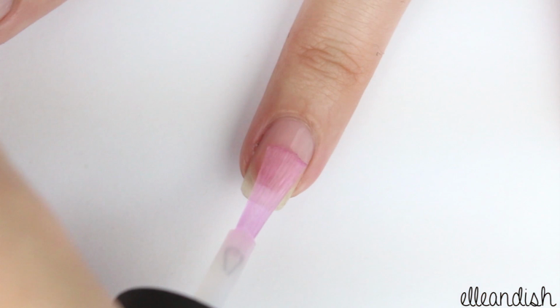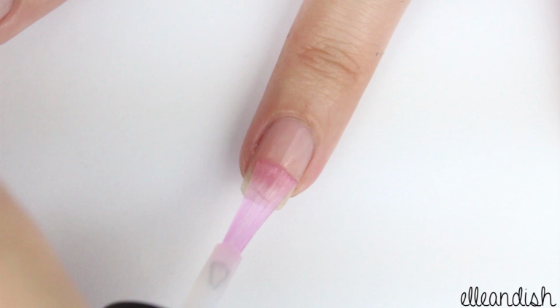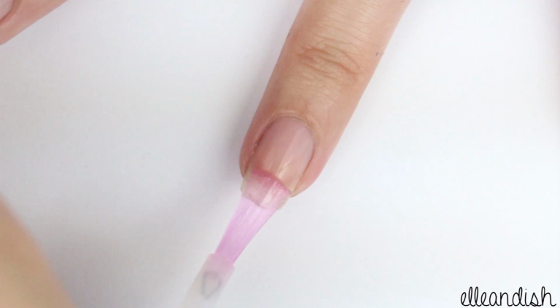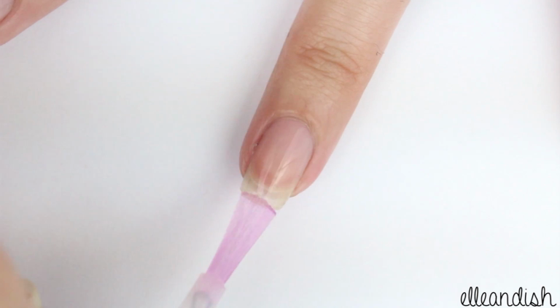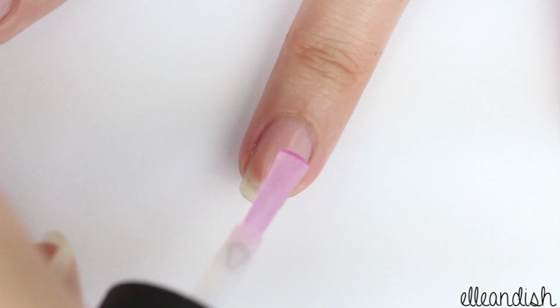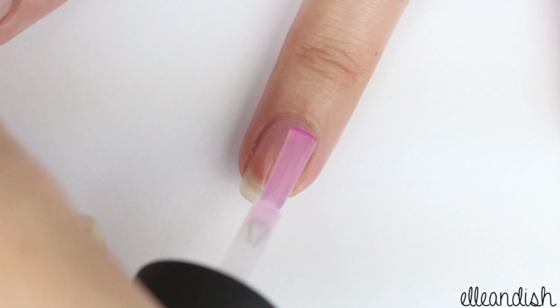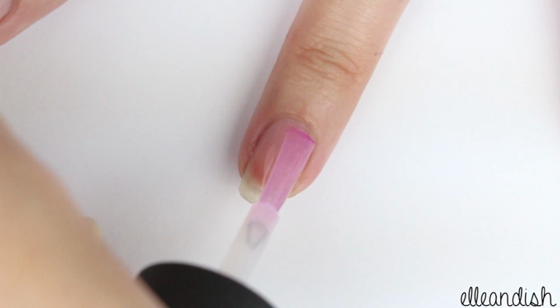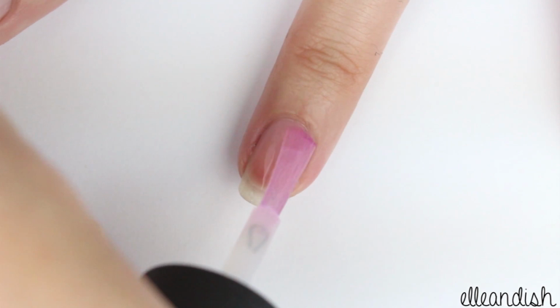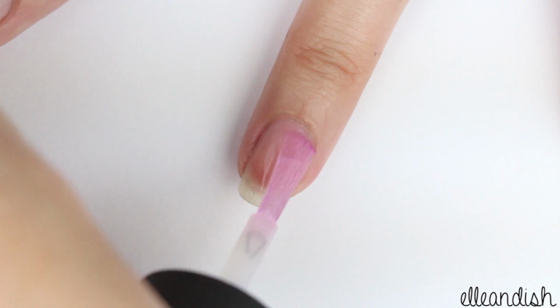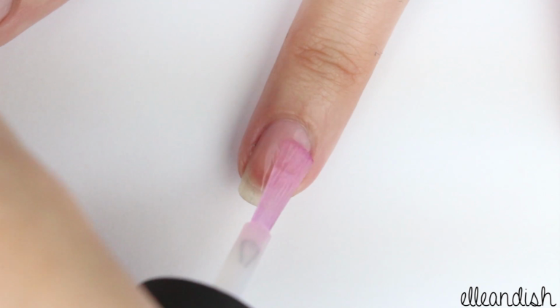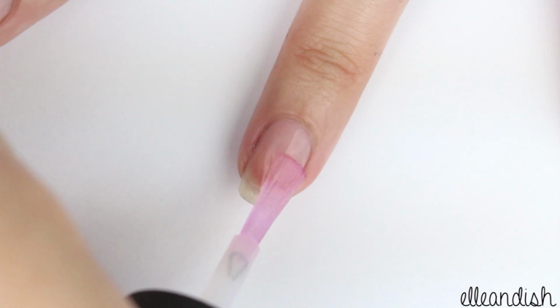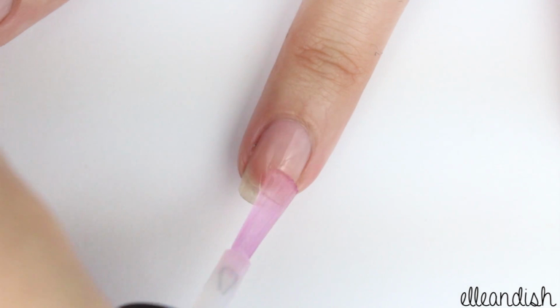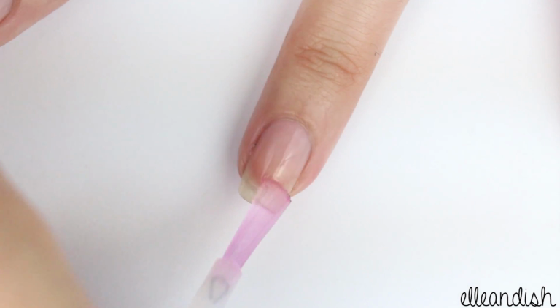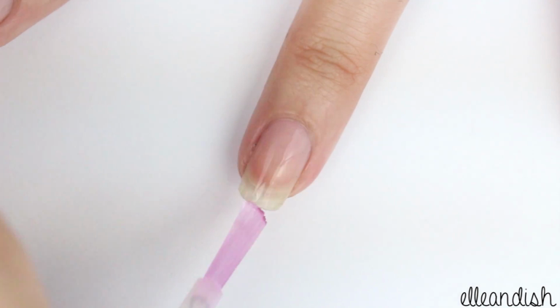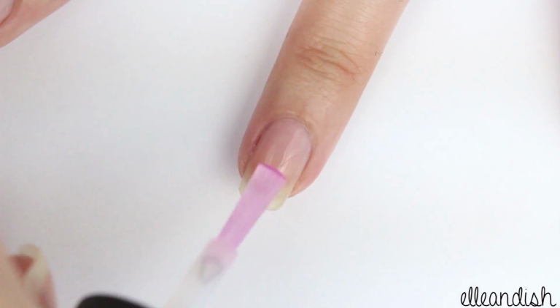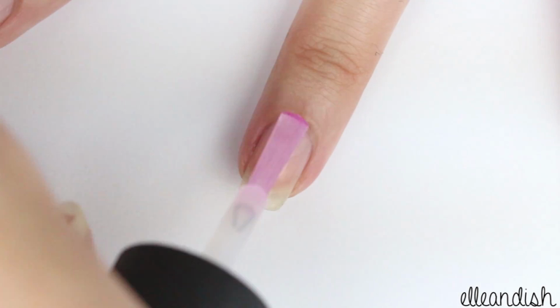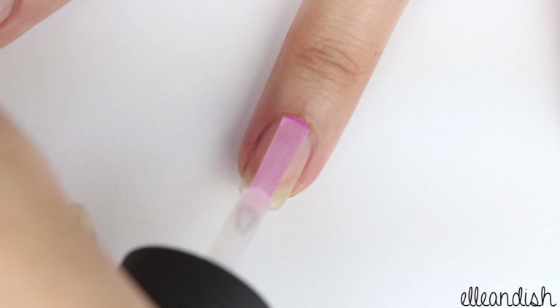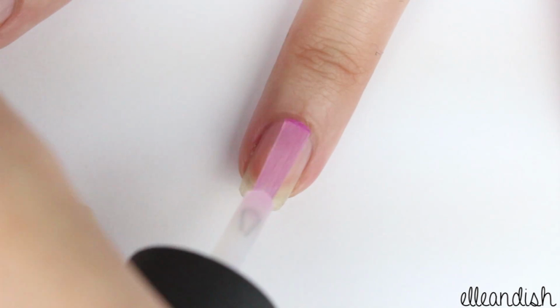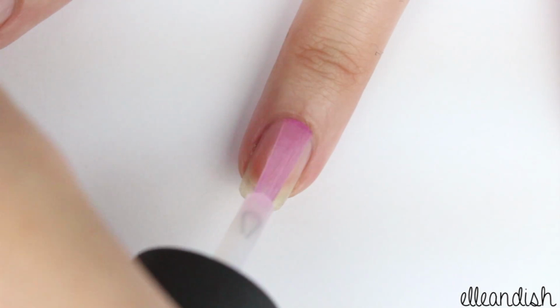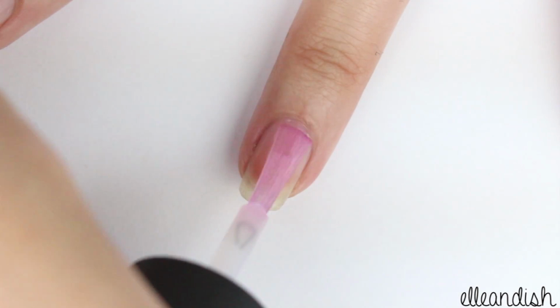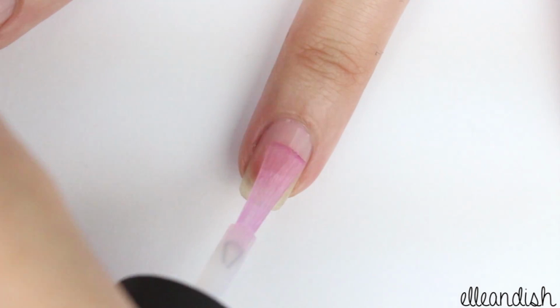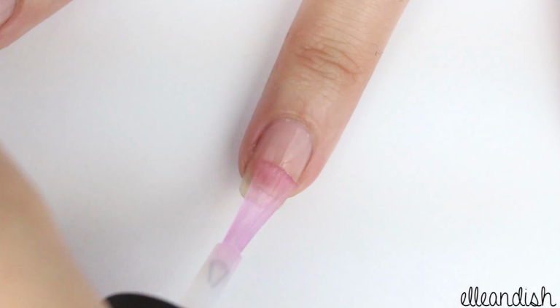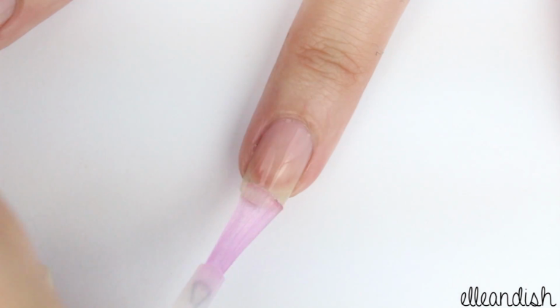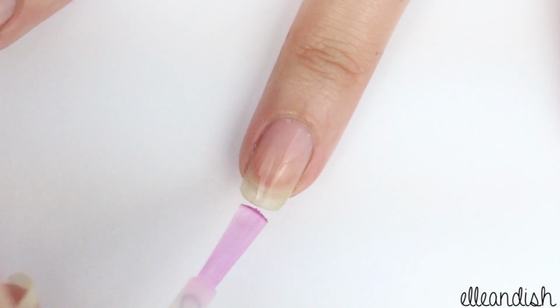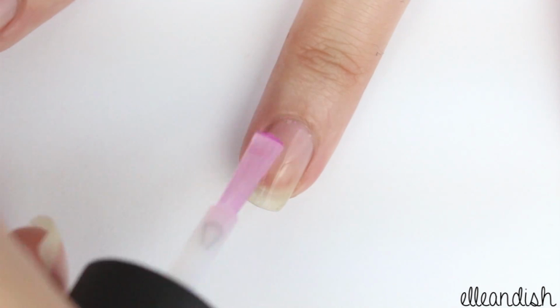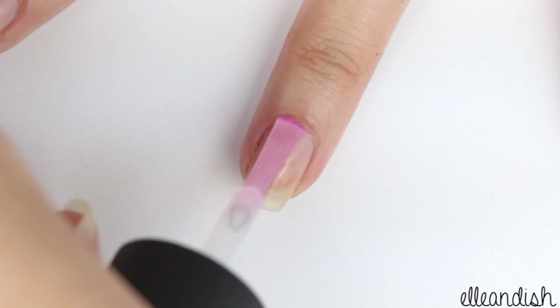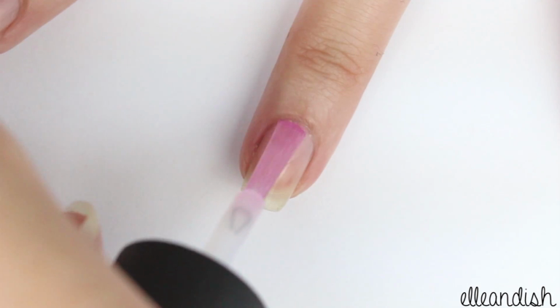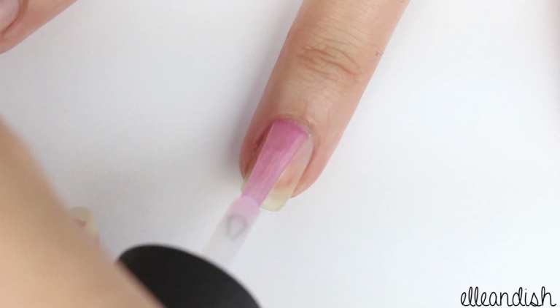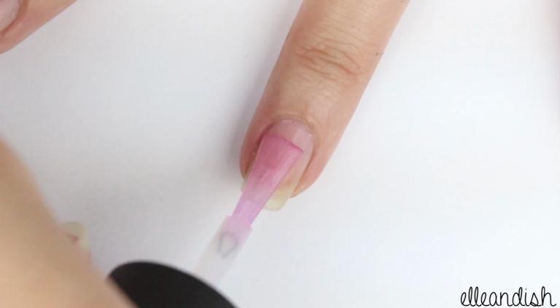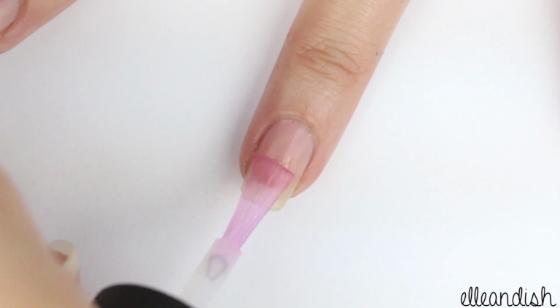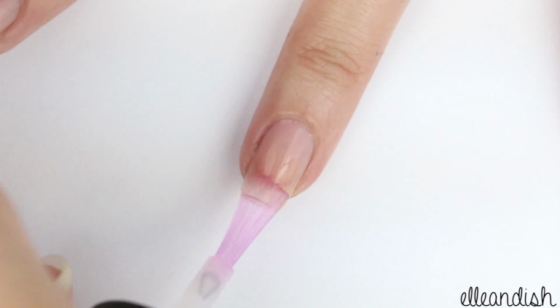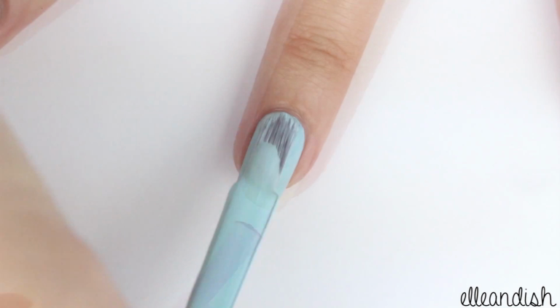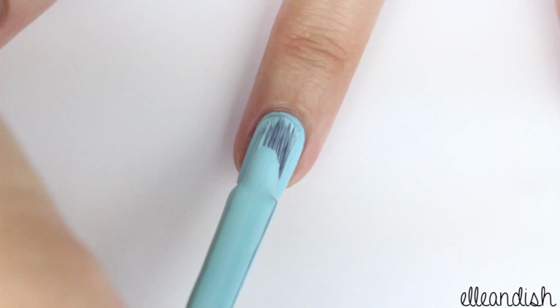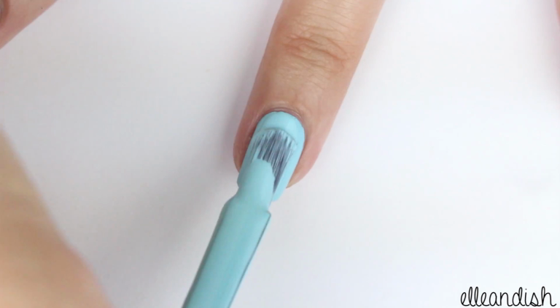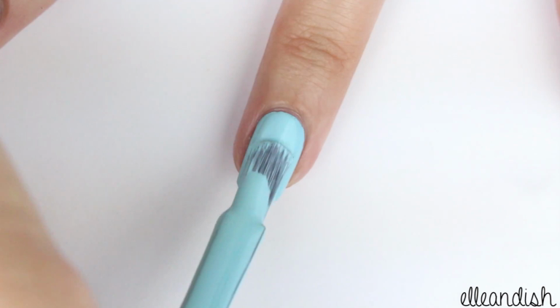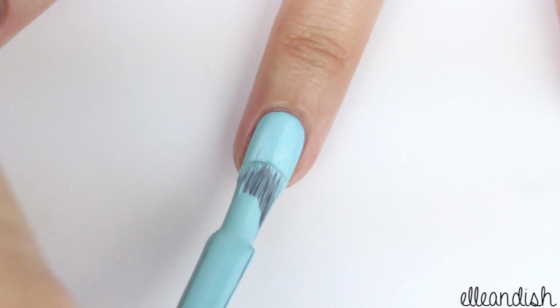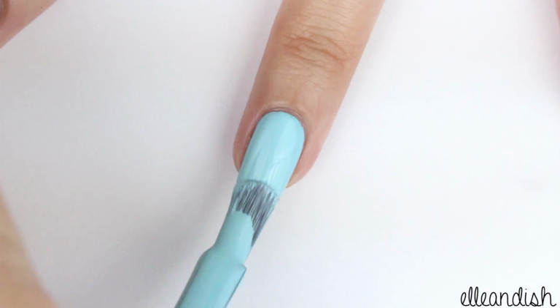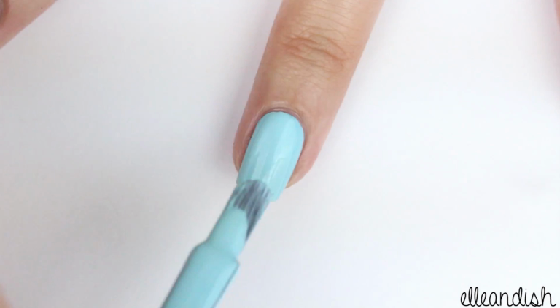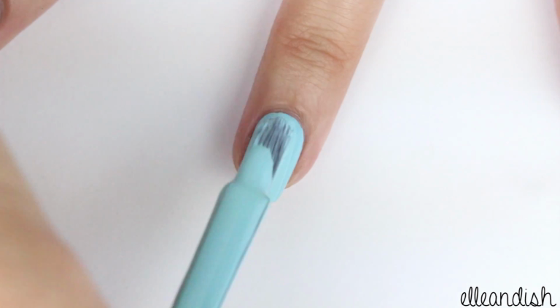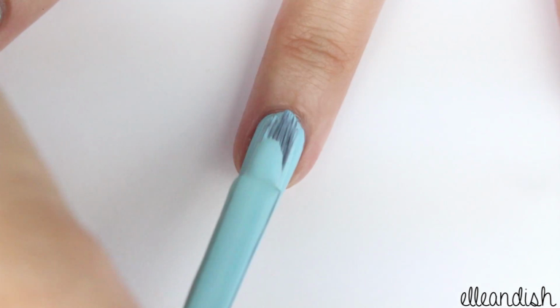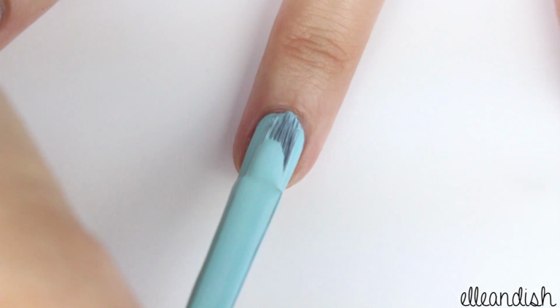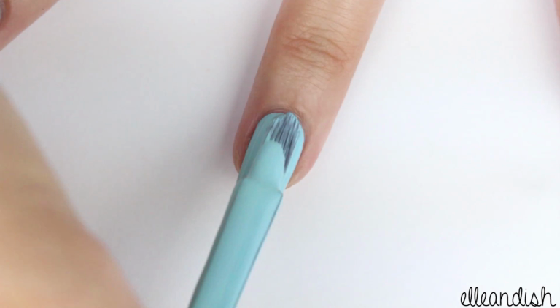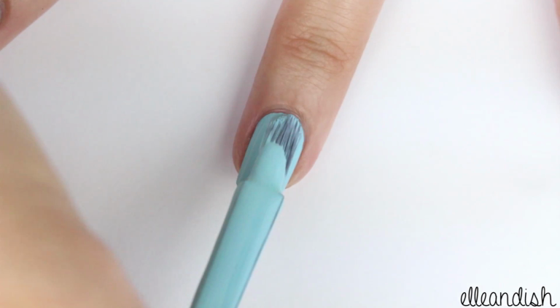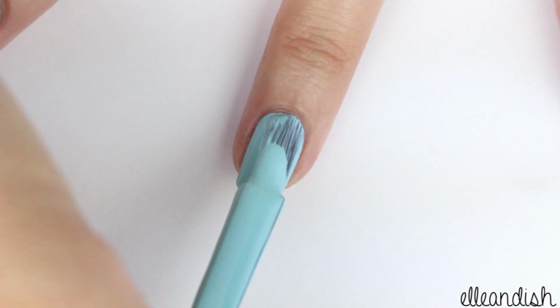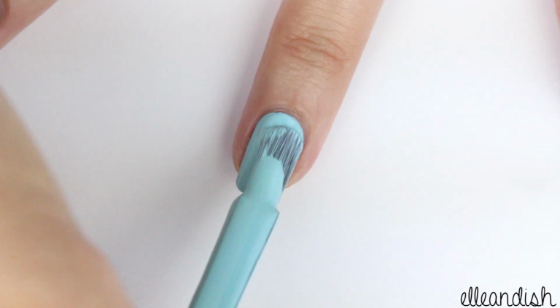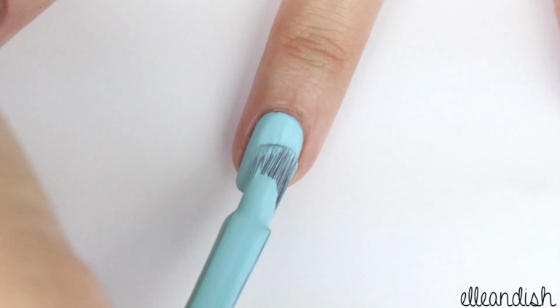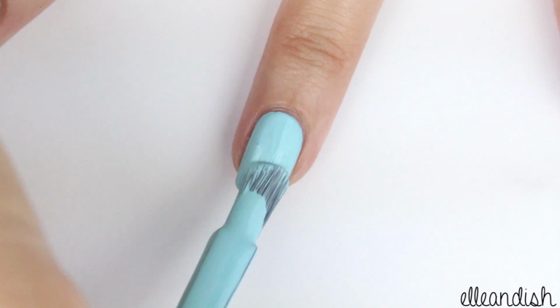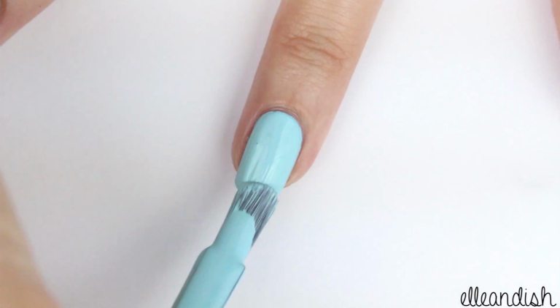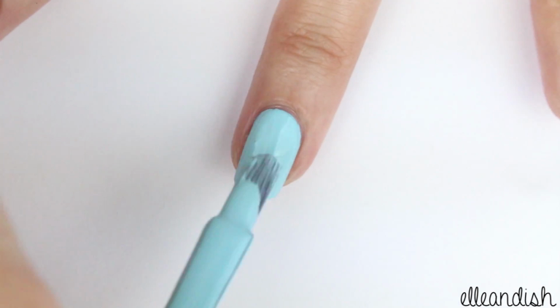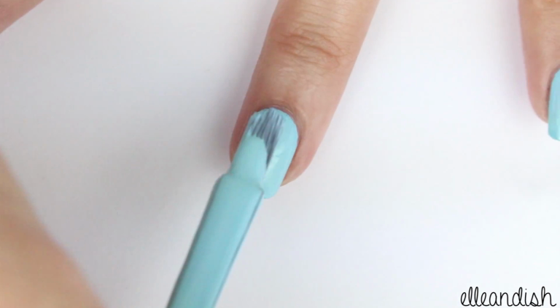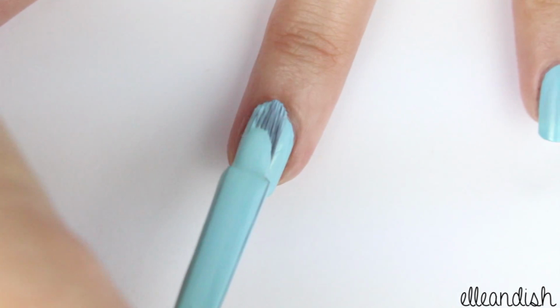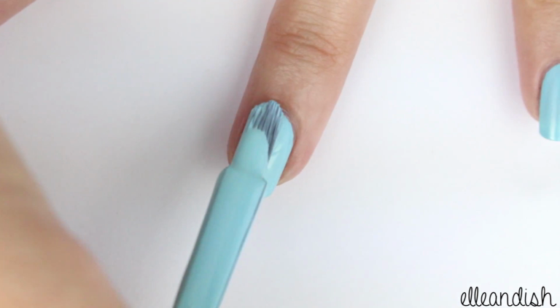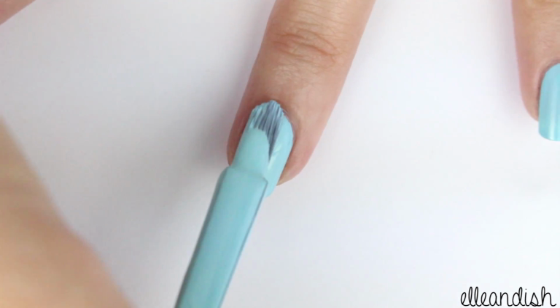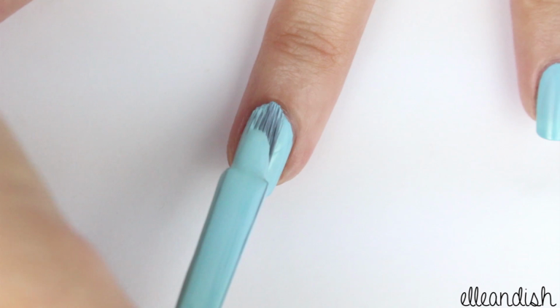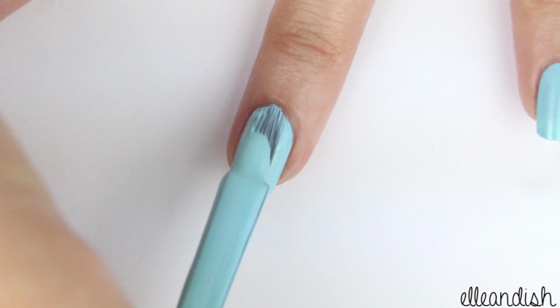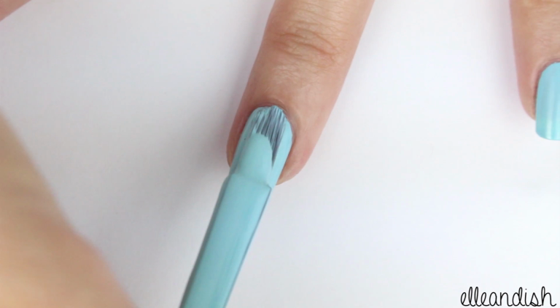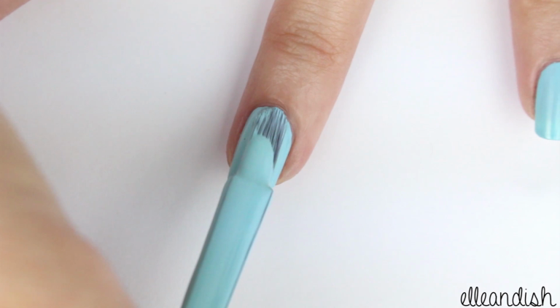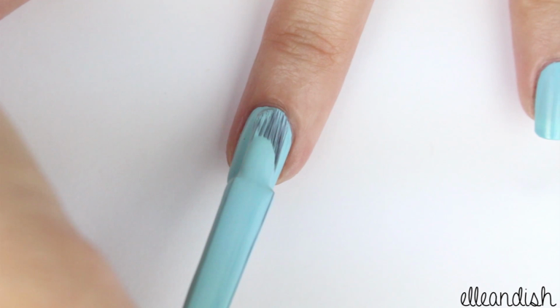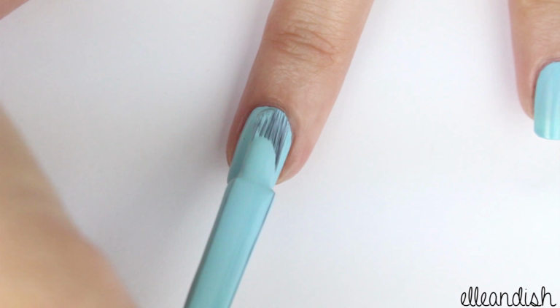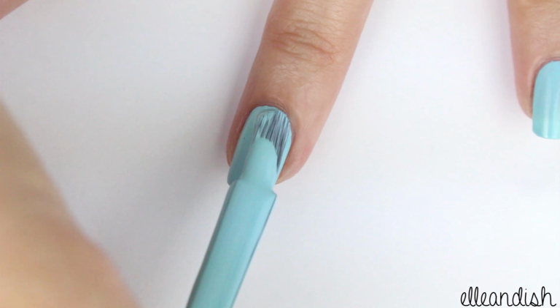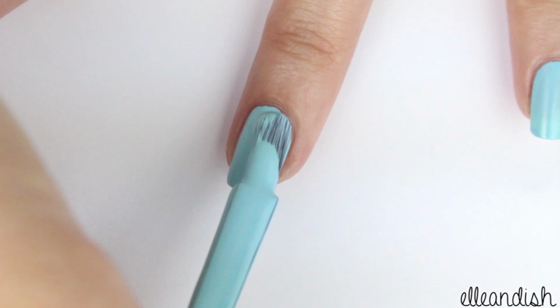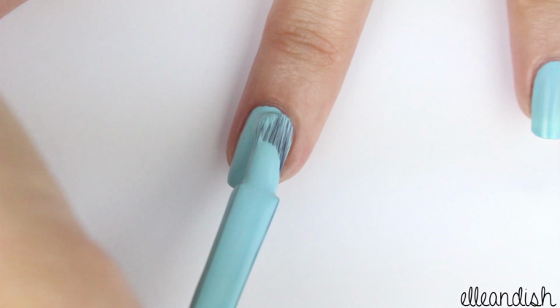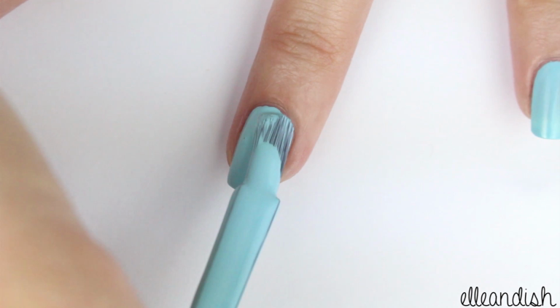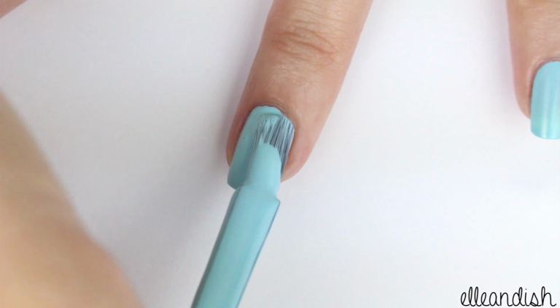First, apply a base coat. Once that dries, apply a light blue nail polish on all of your nails.